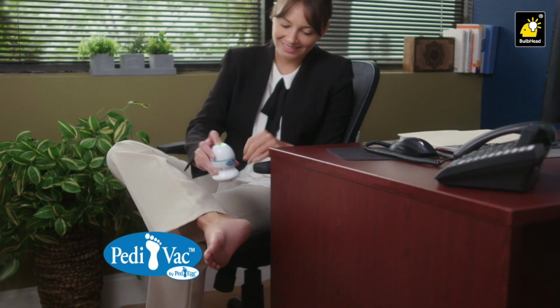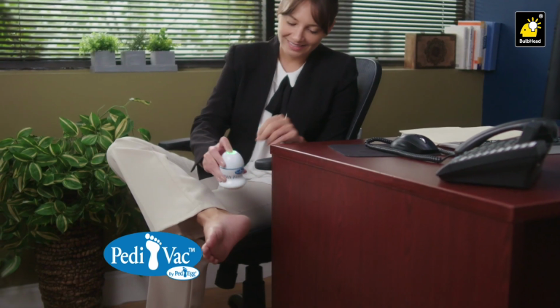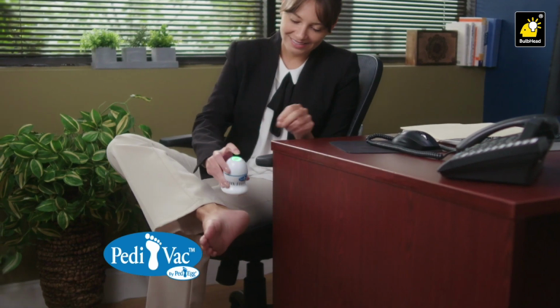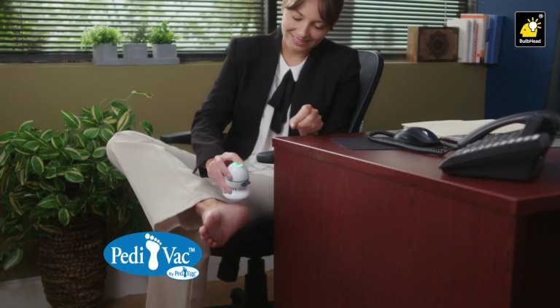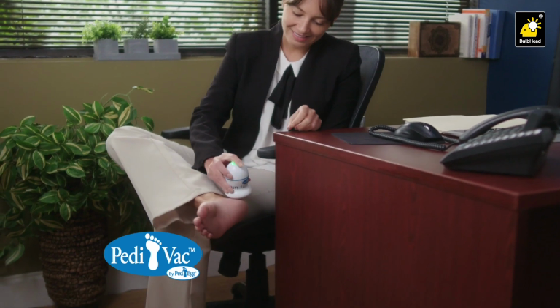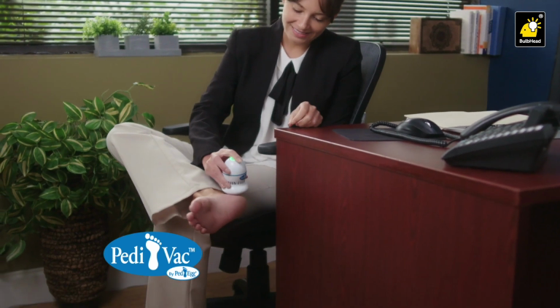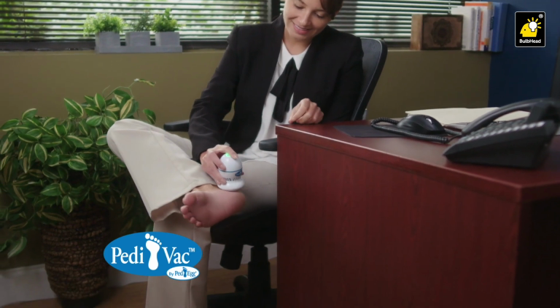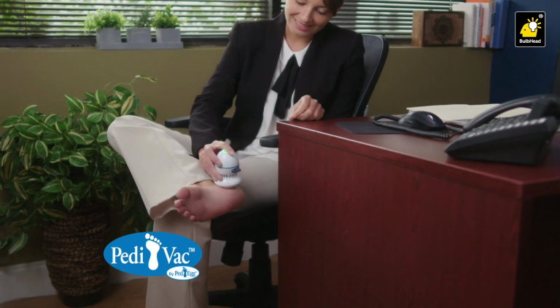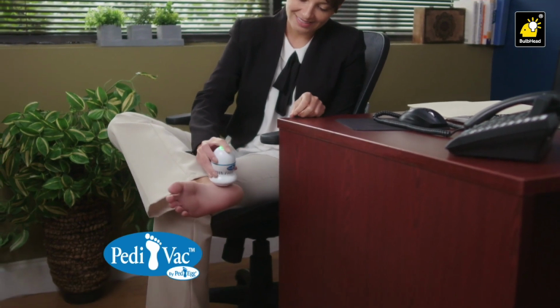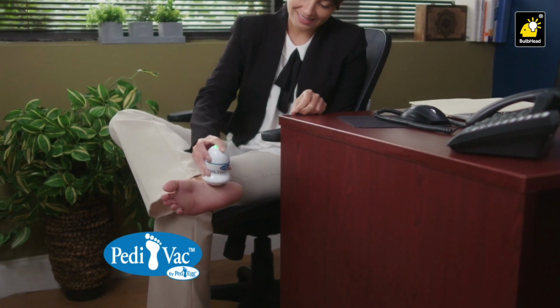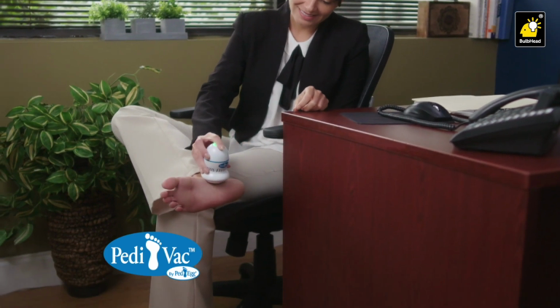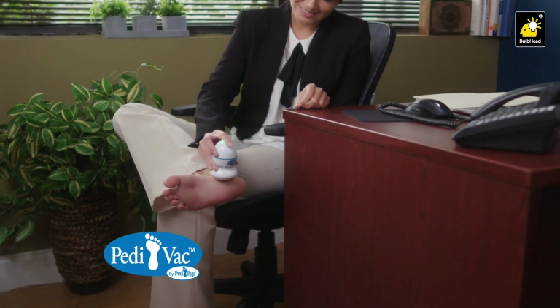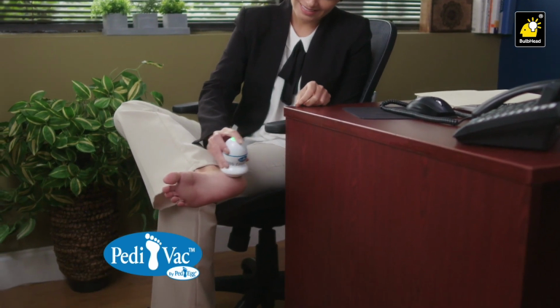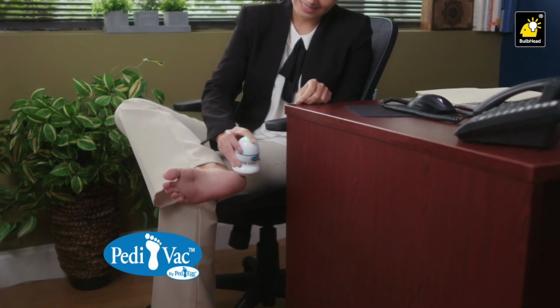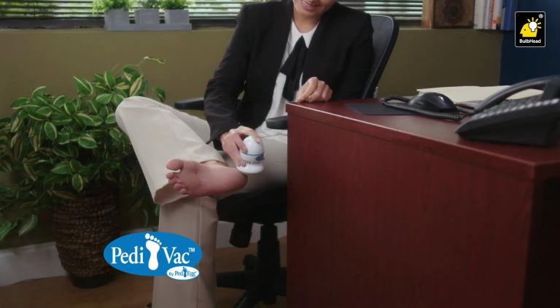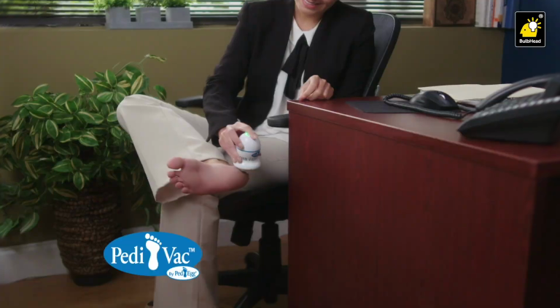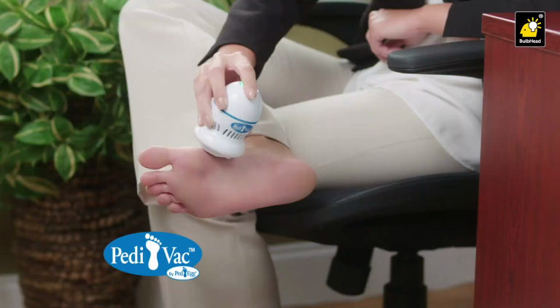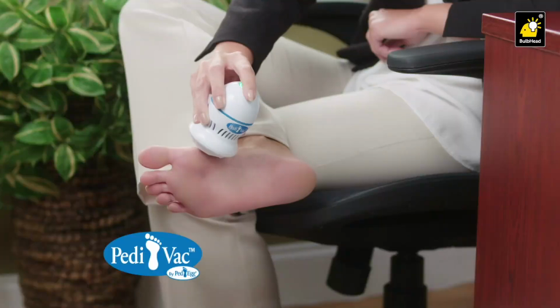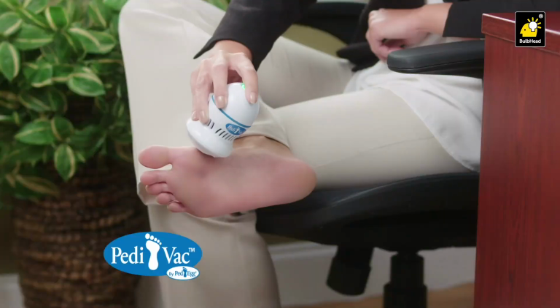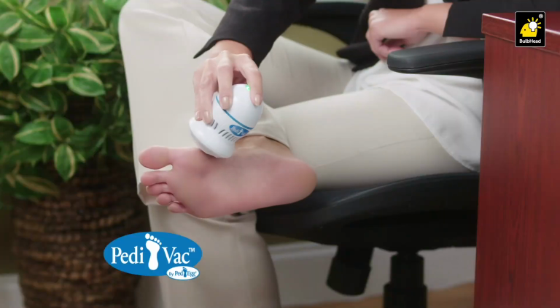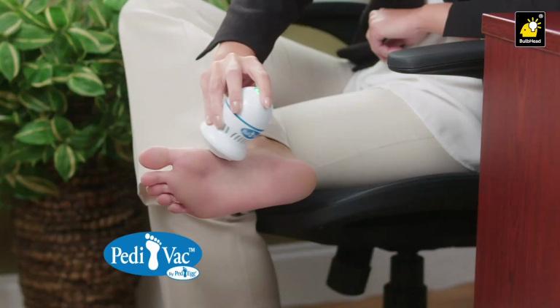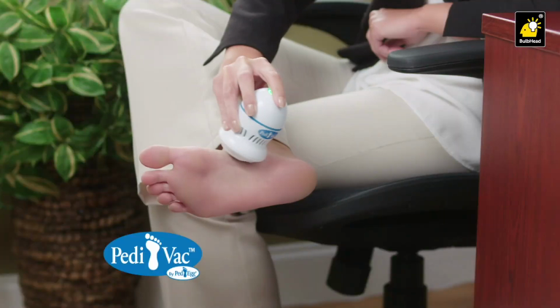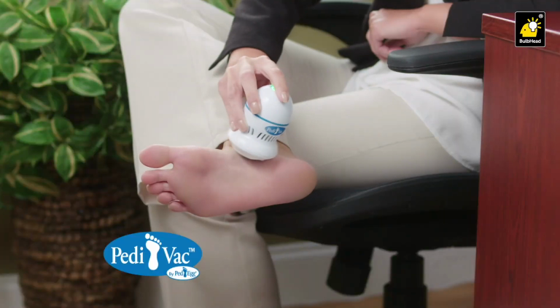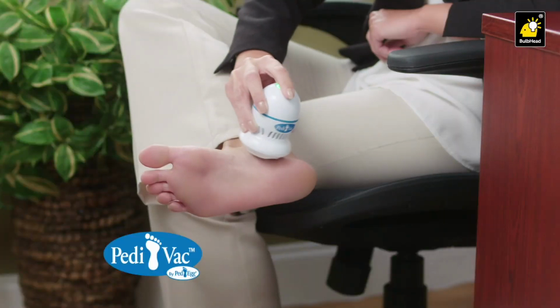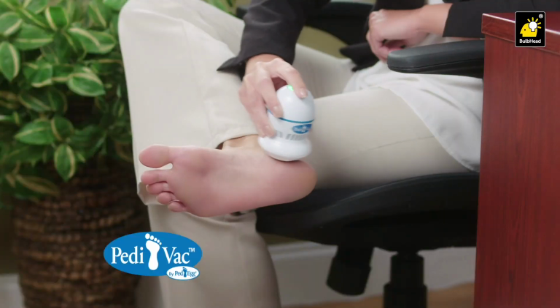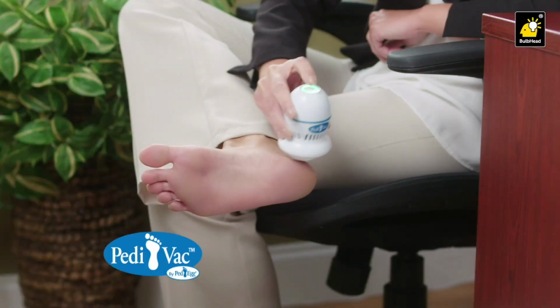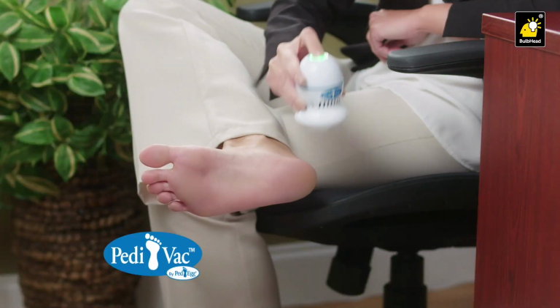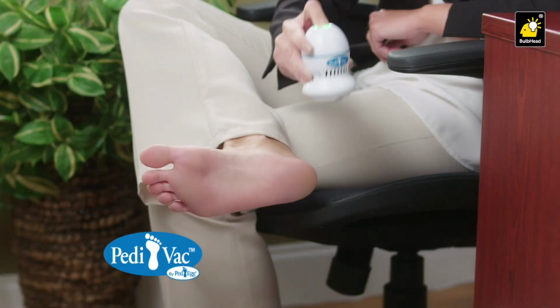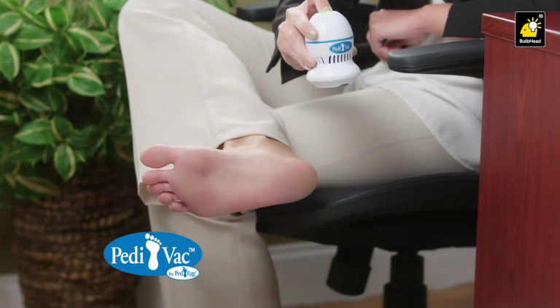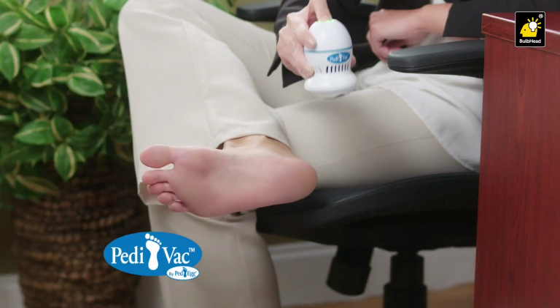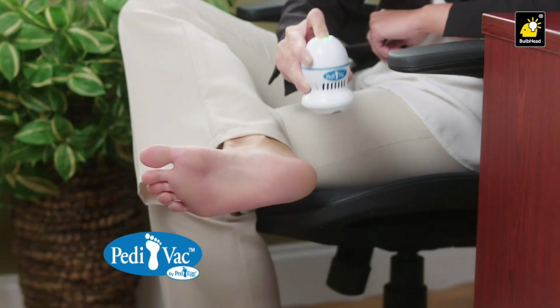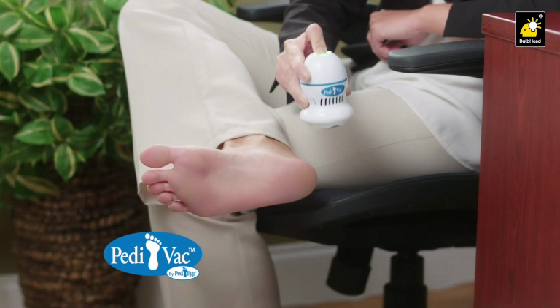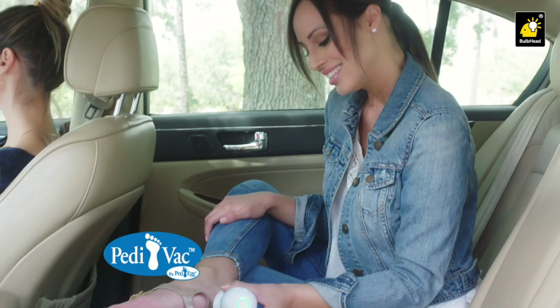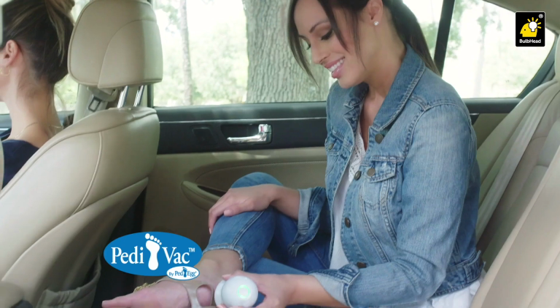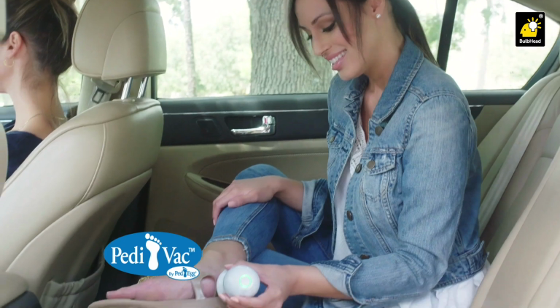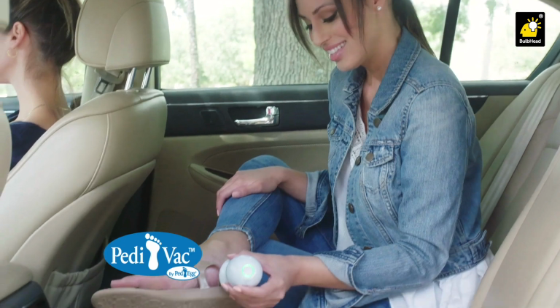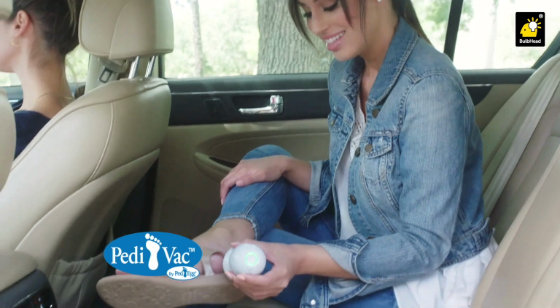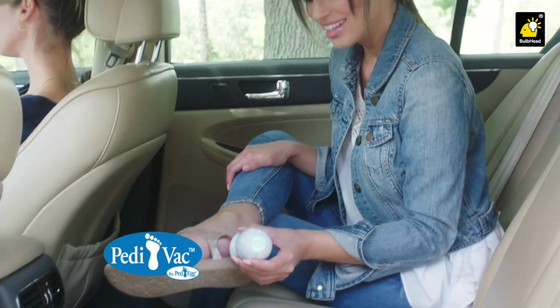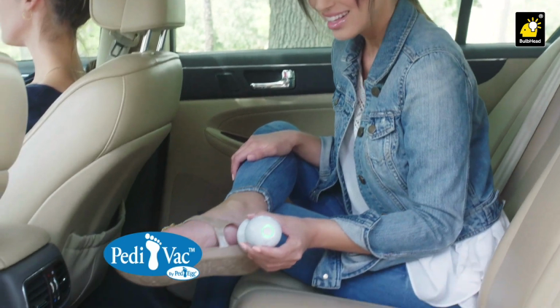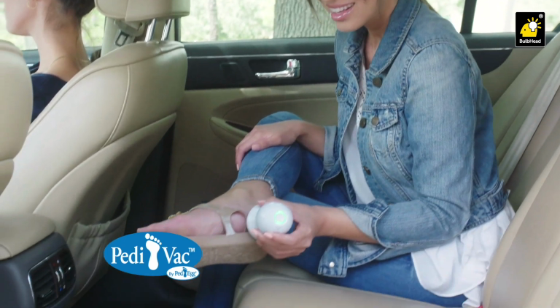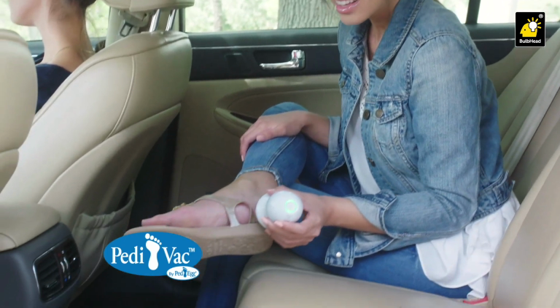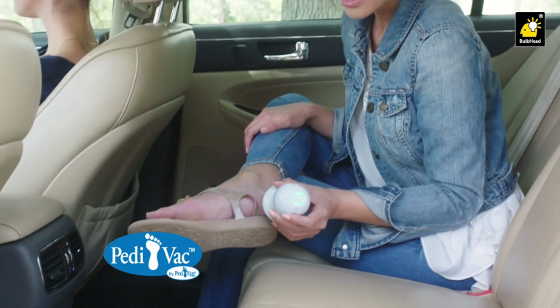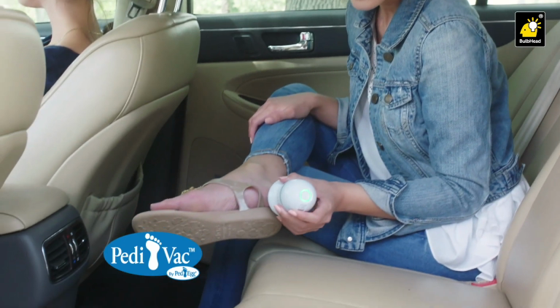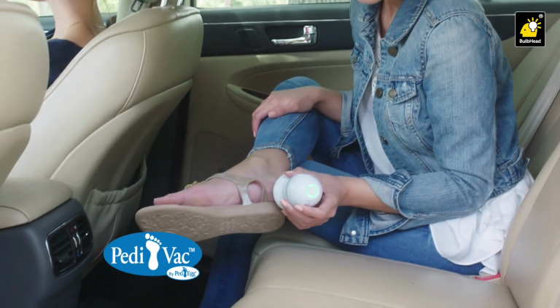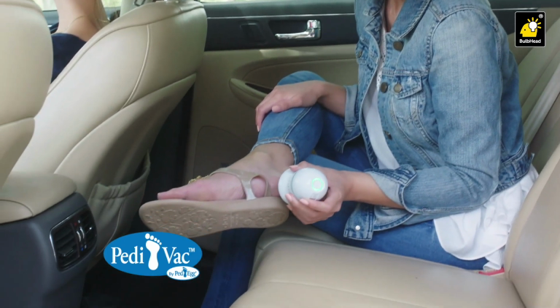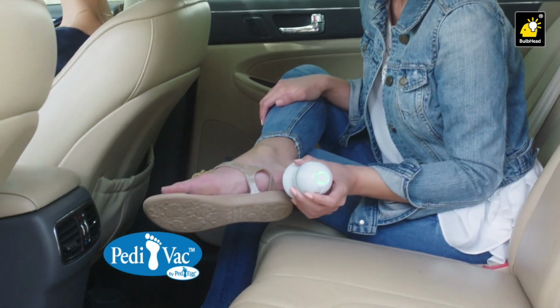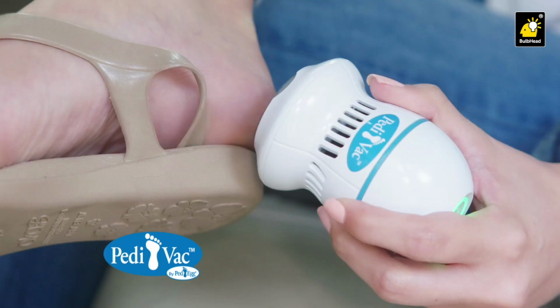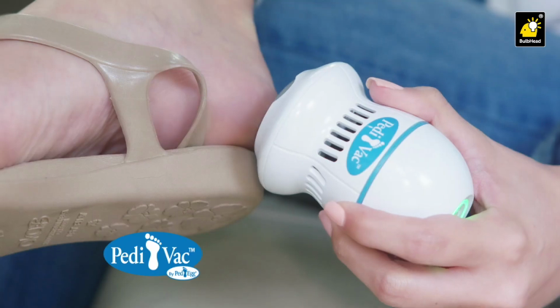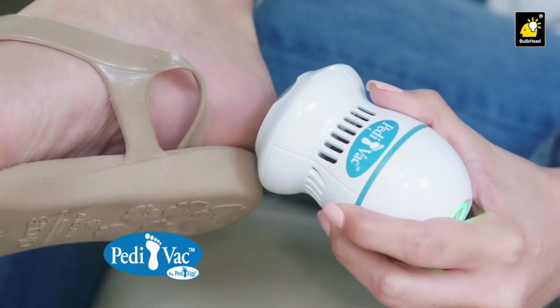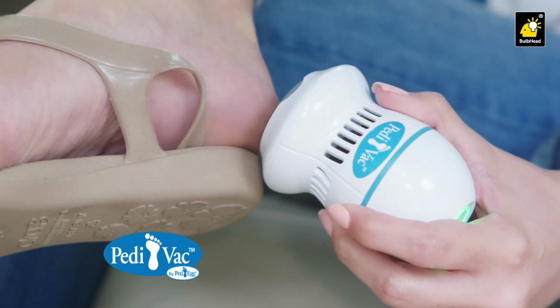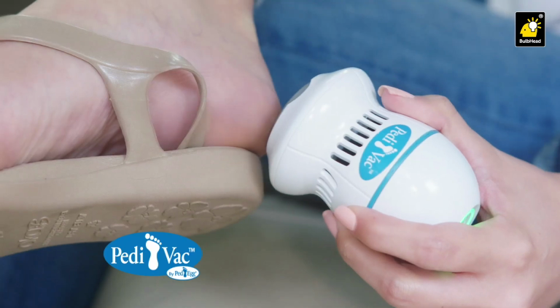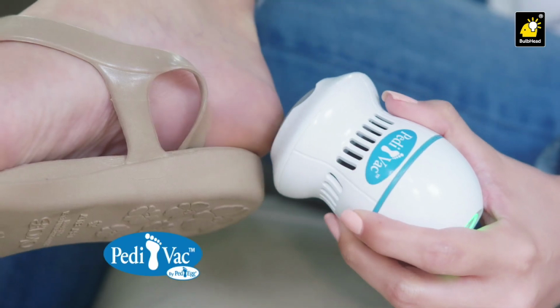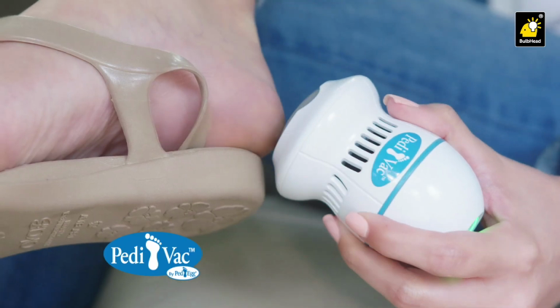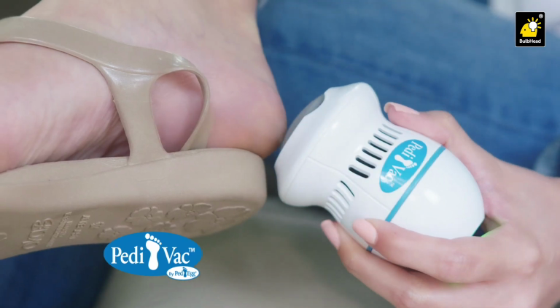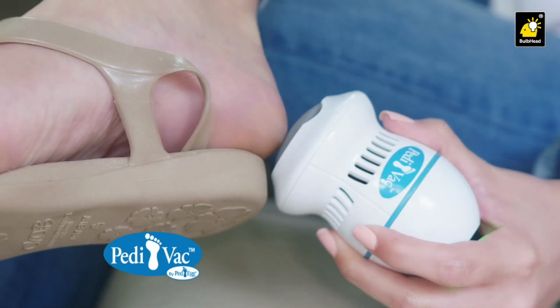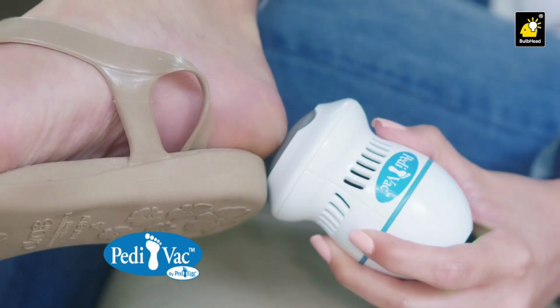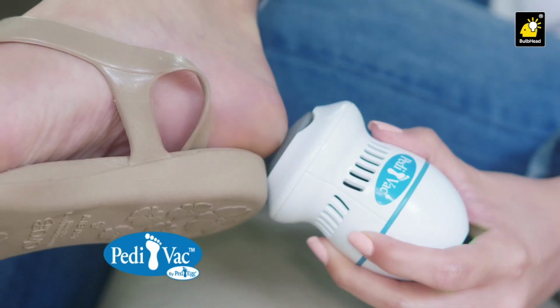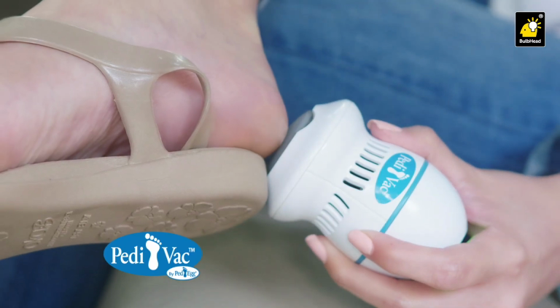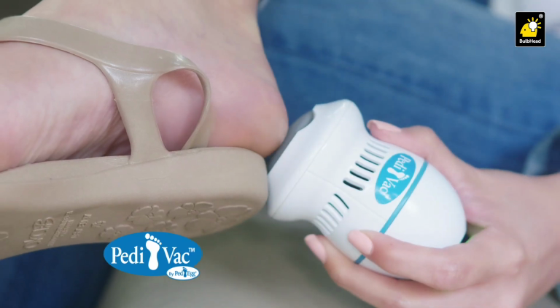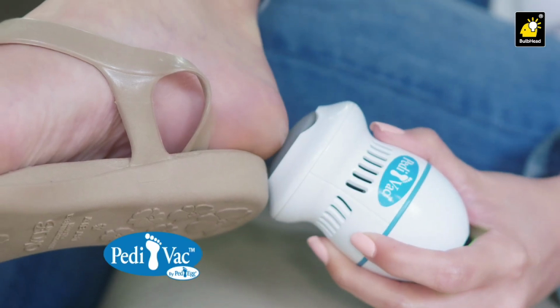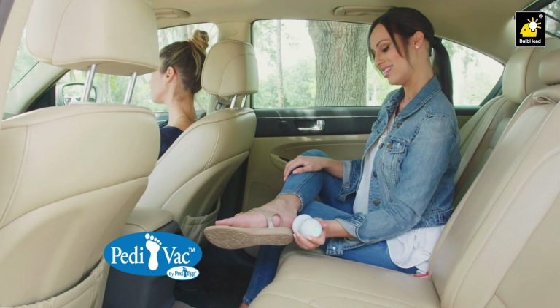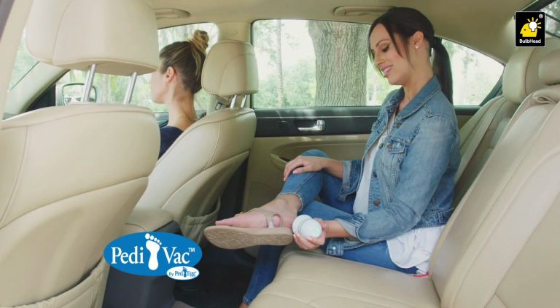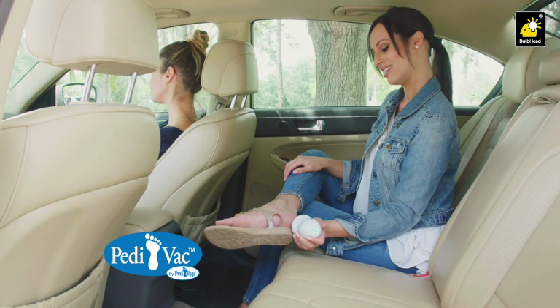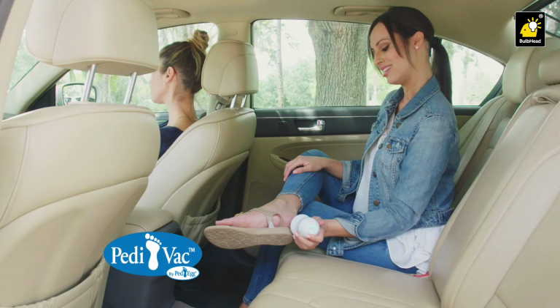Embarrassing bumps at the office? Smooth them out with Pedivac. Or take it on the go — in the car — for quick touch-ups anywhere.